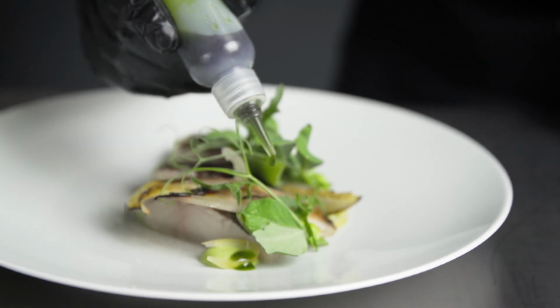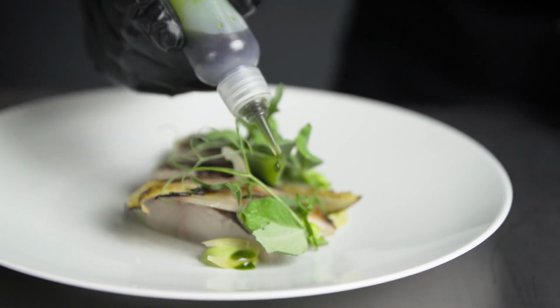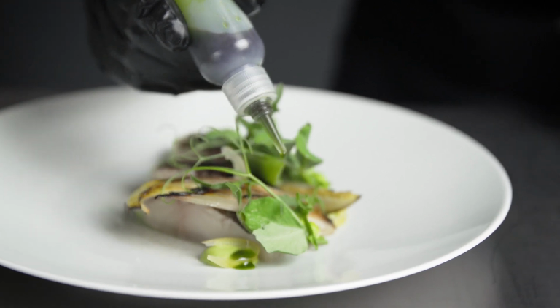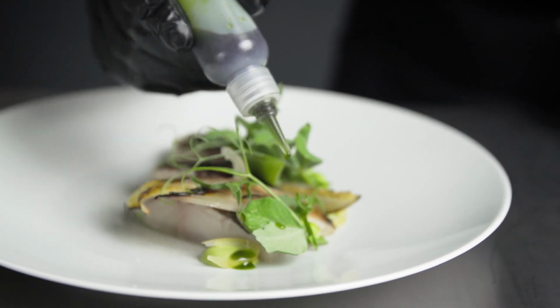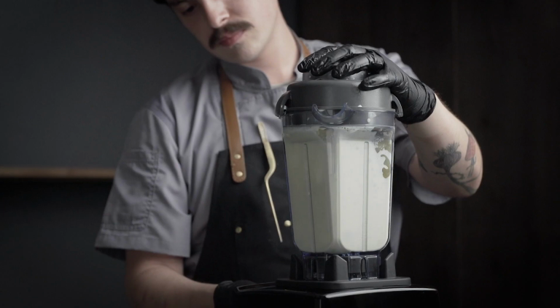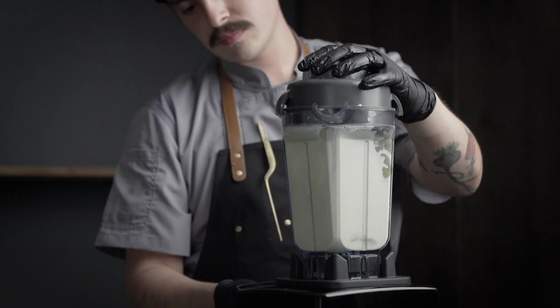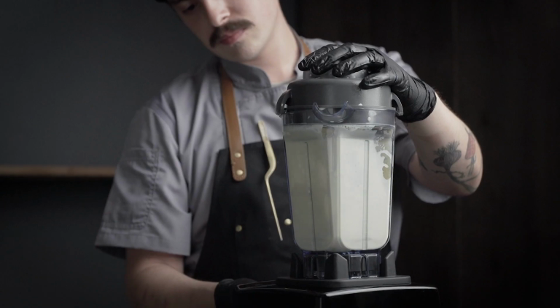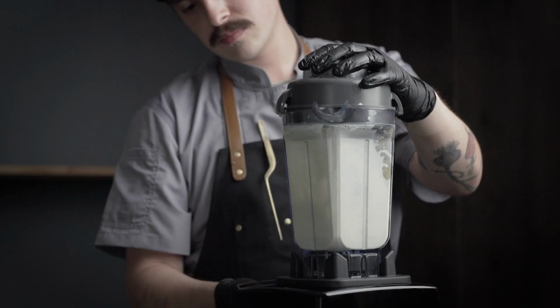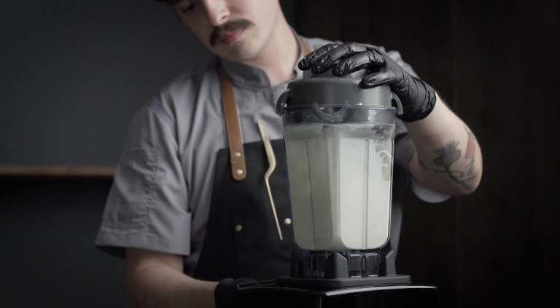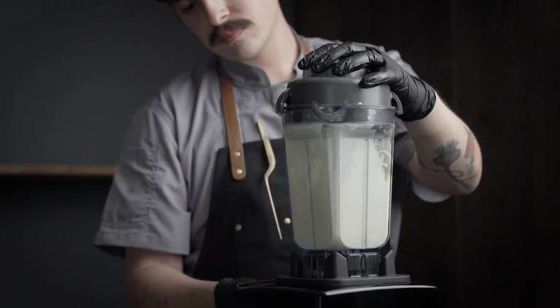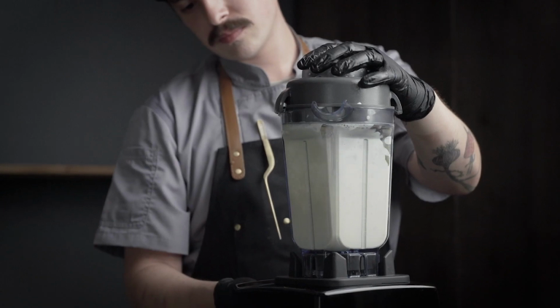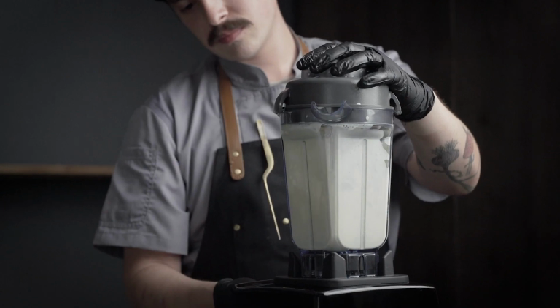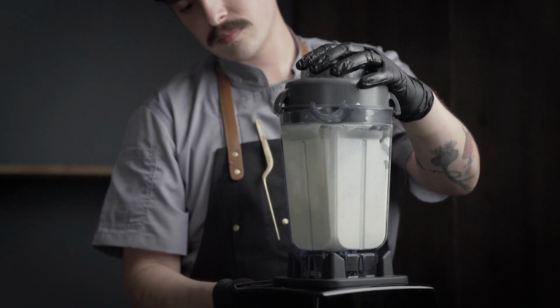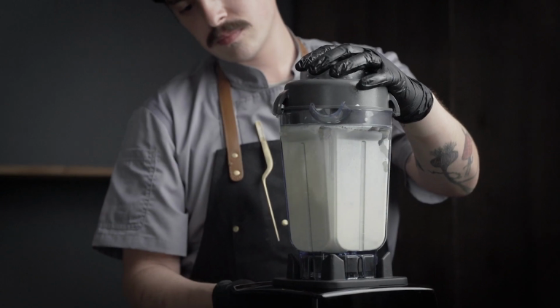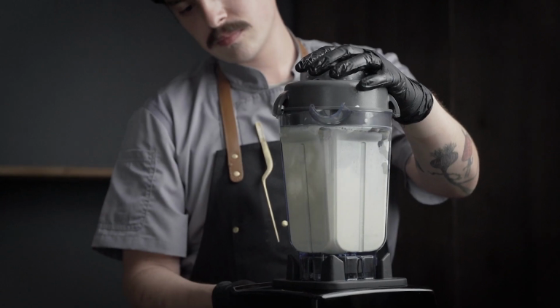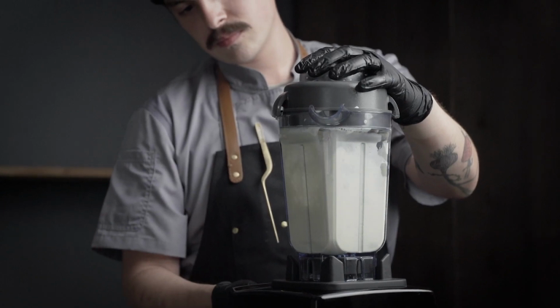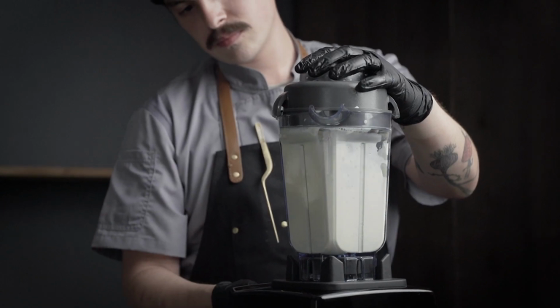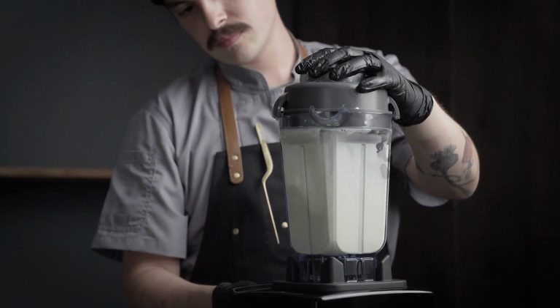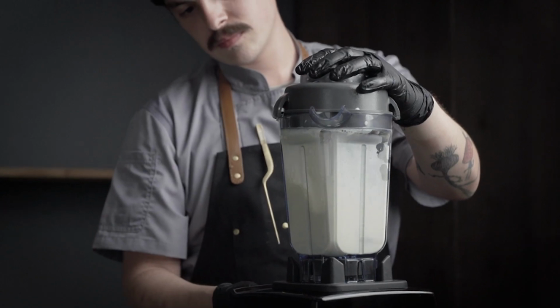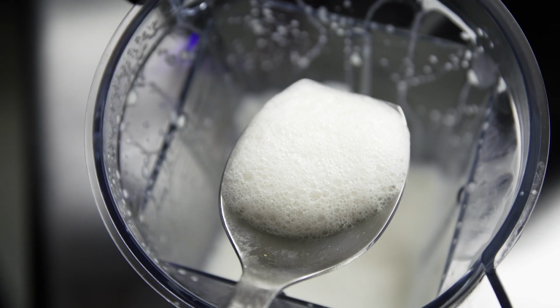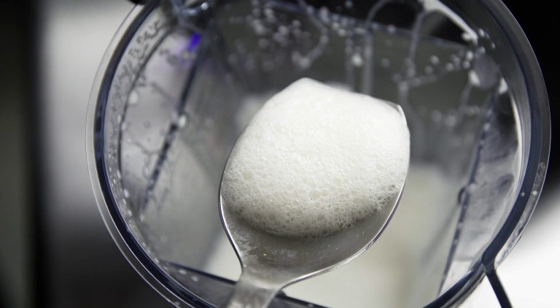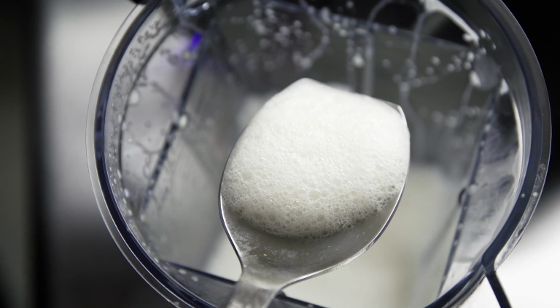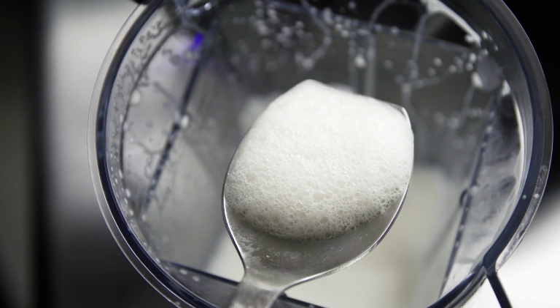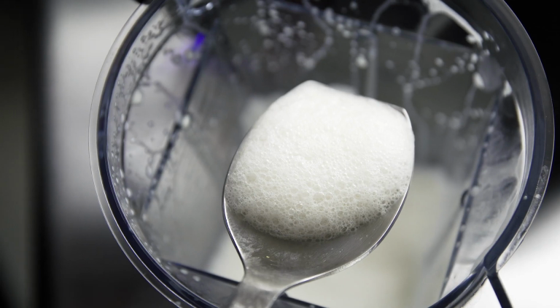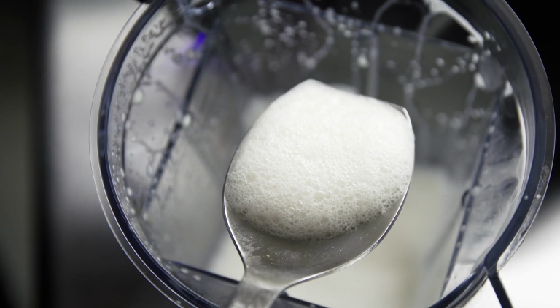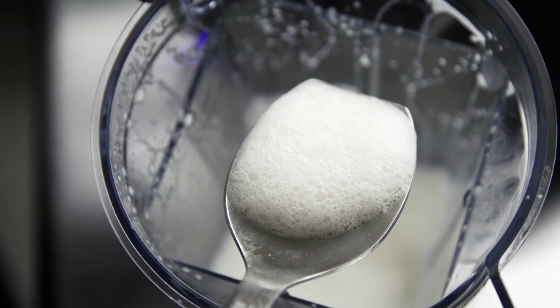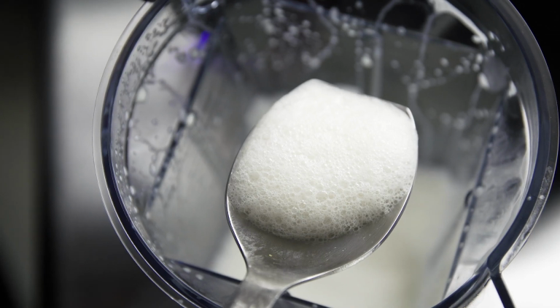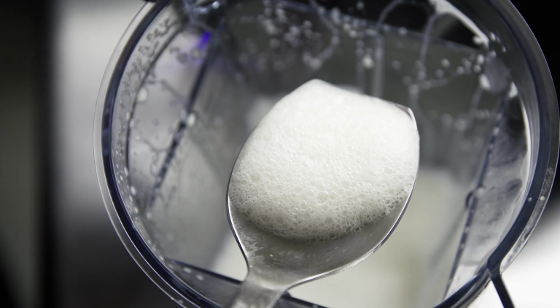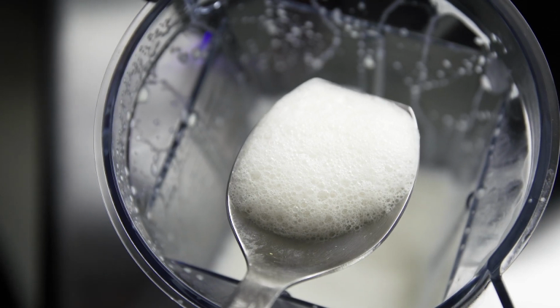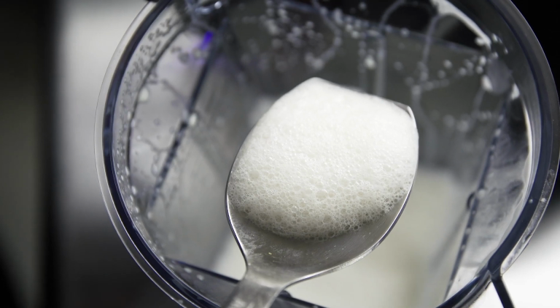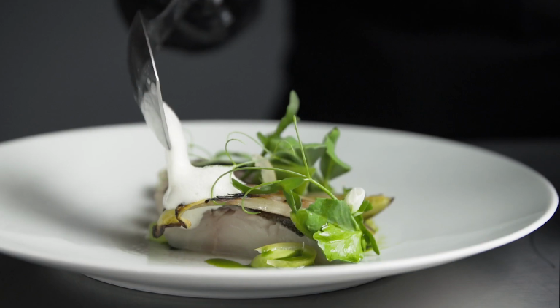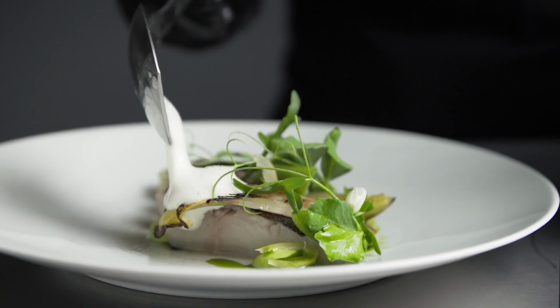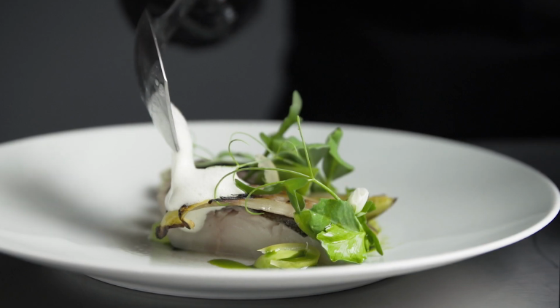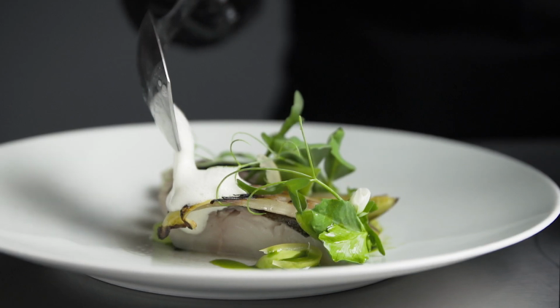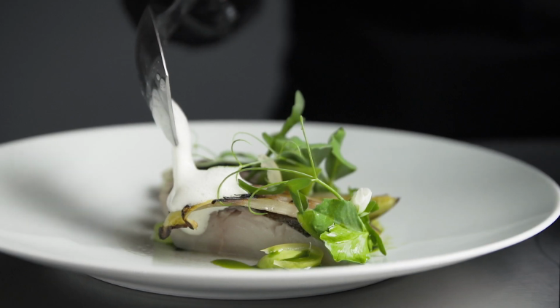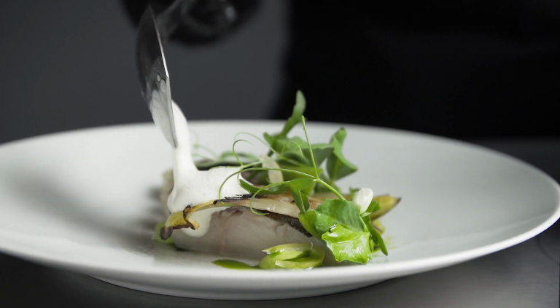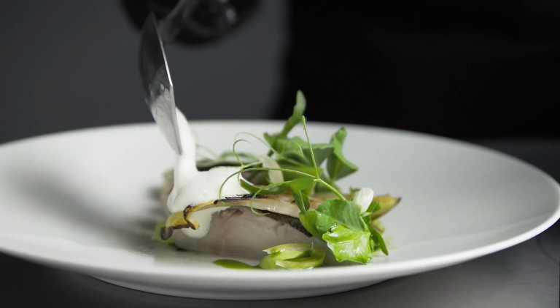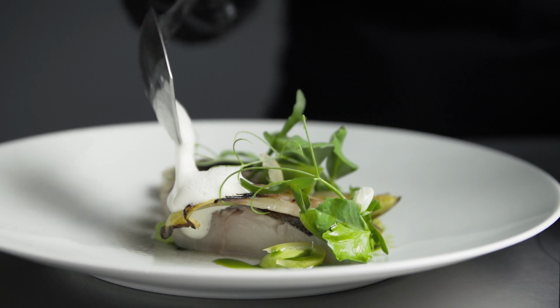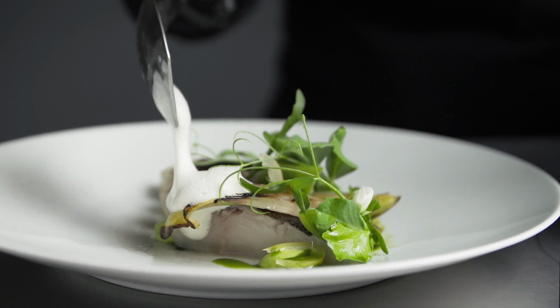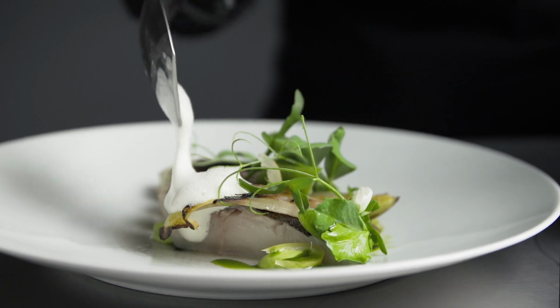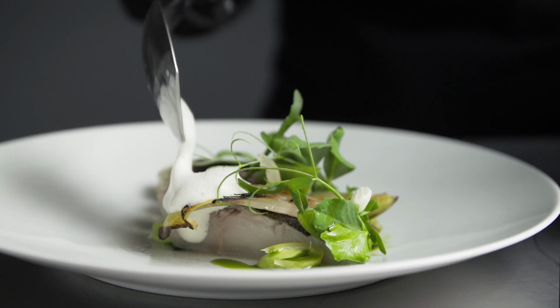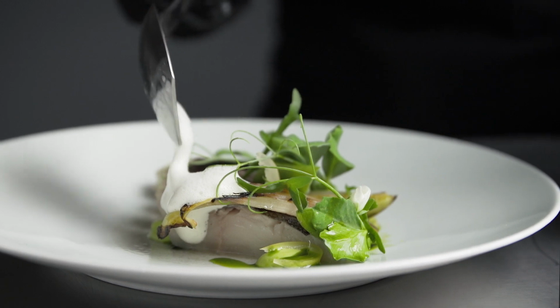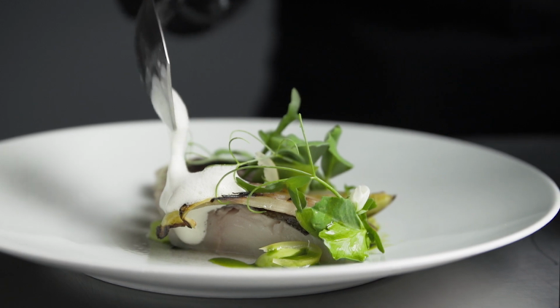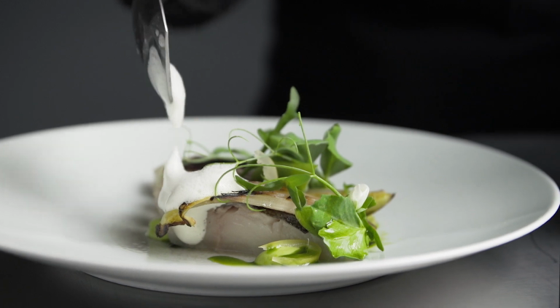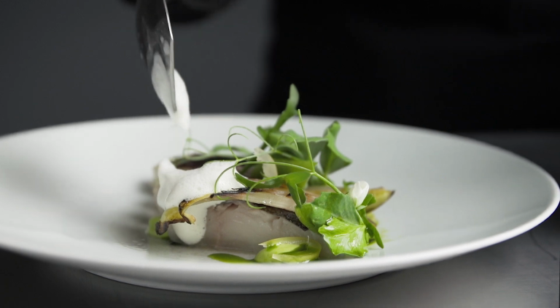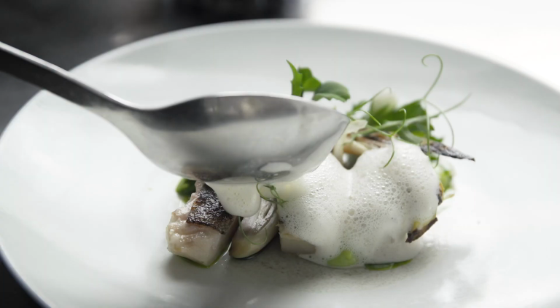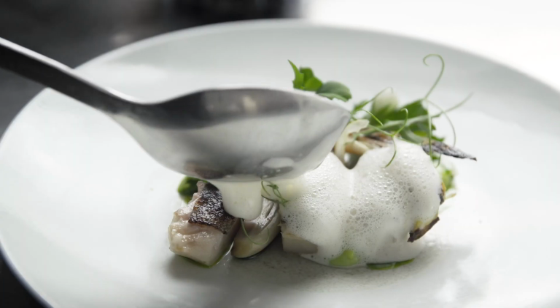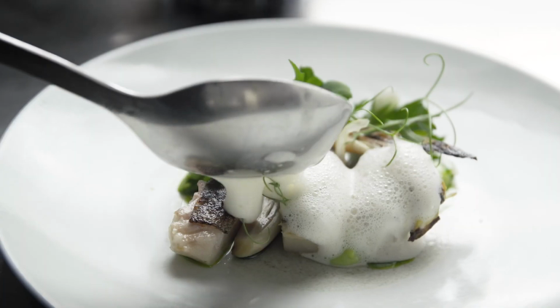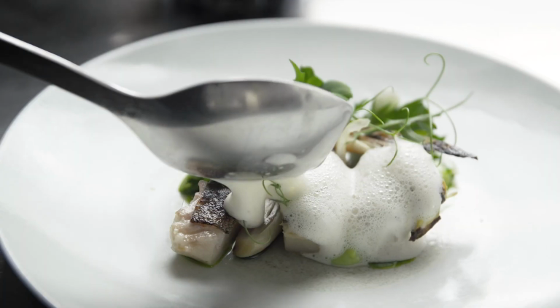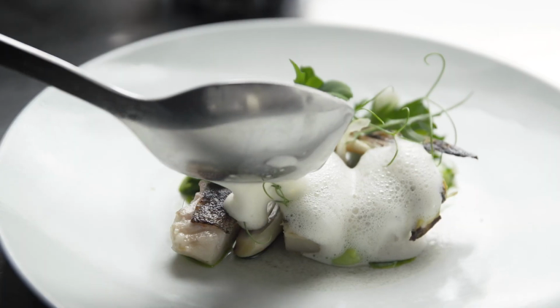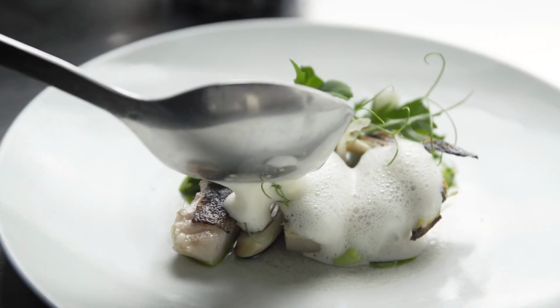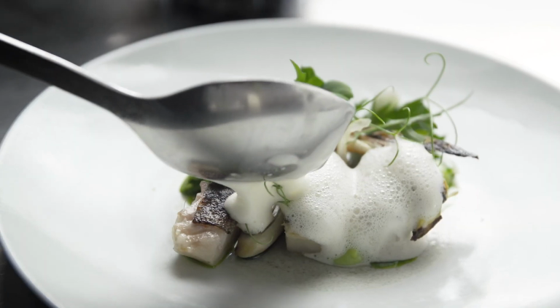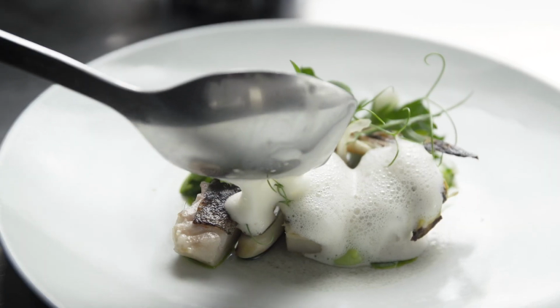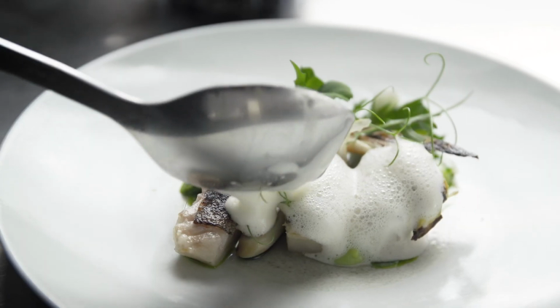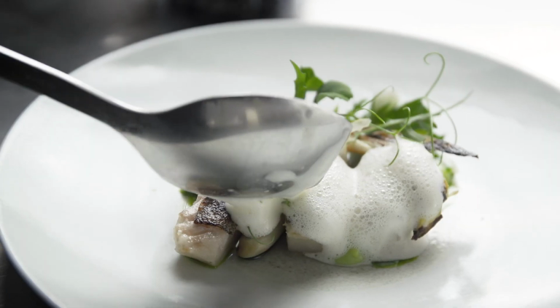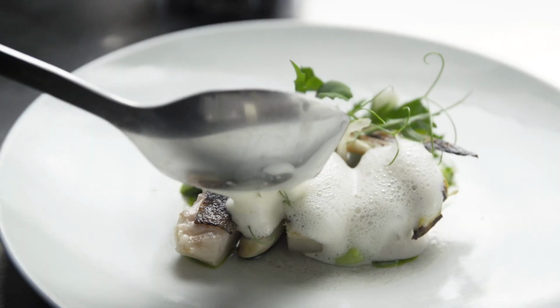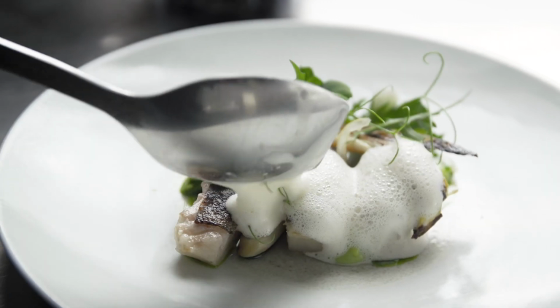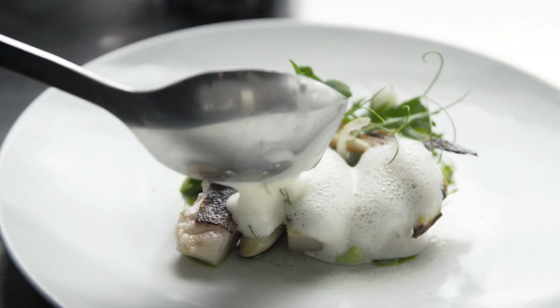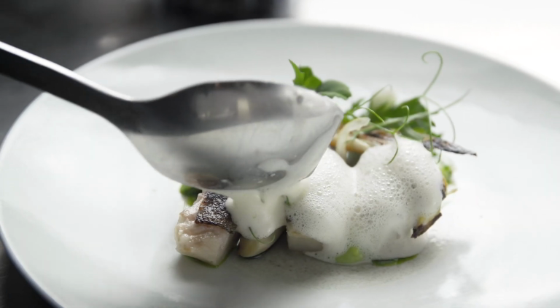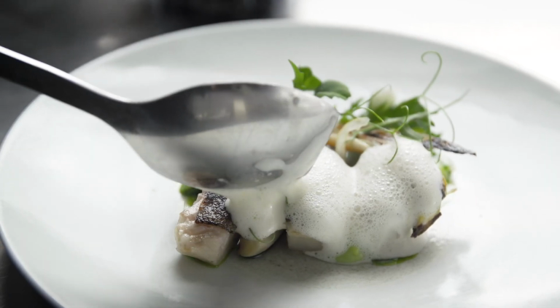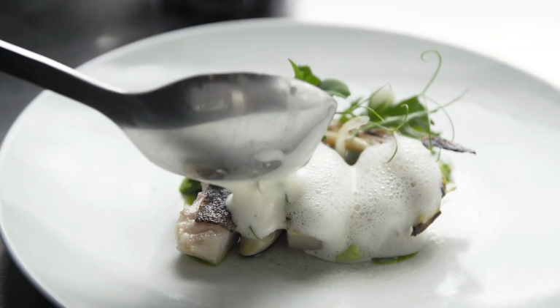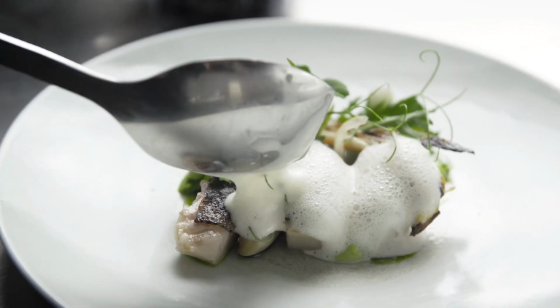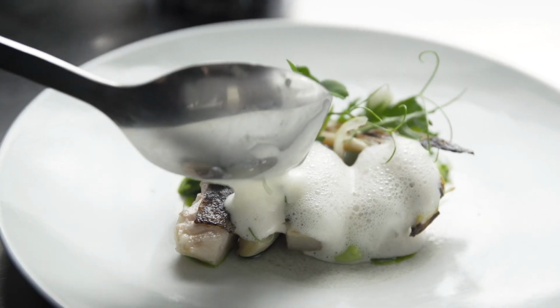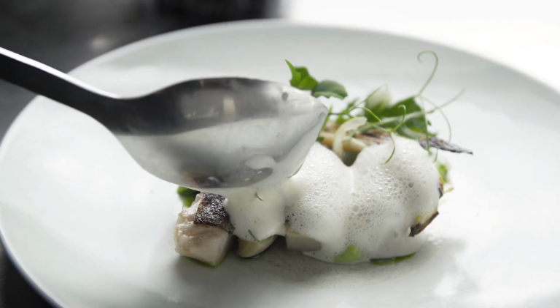The whole dish is tied together with clam bubbles, which is going to give it a nice texture as well as a very savory and aromatic sauce.